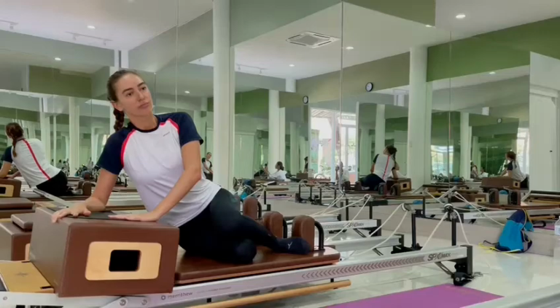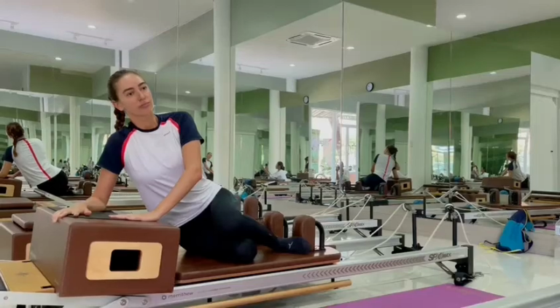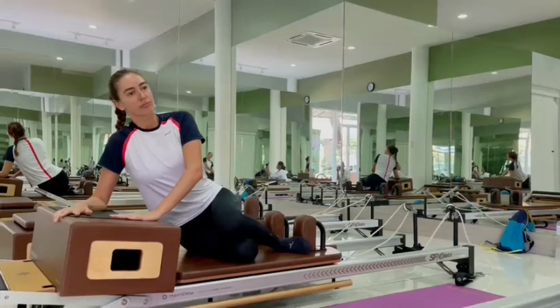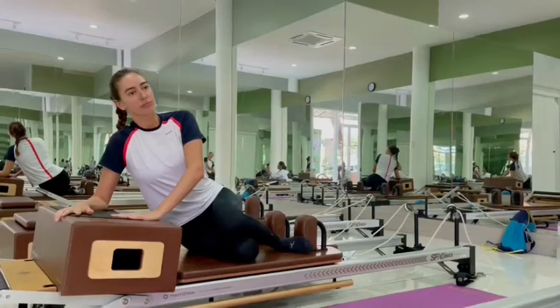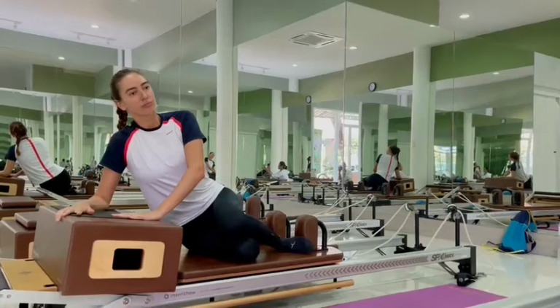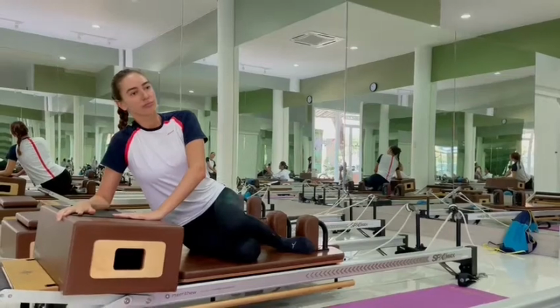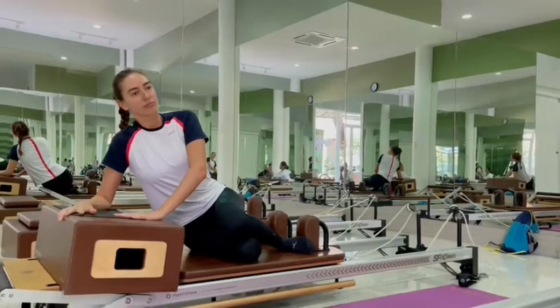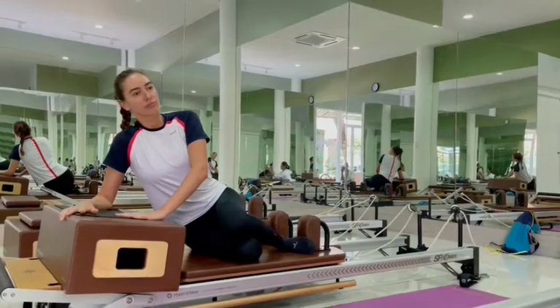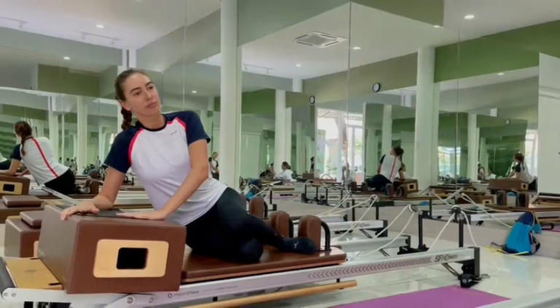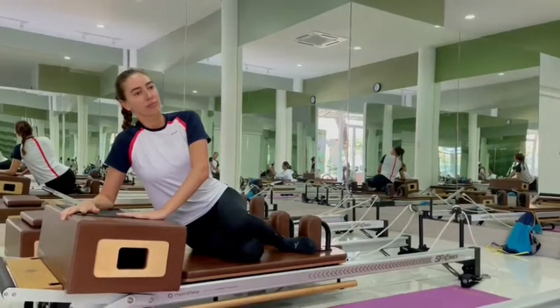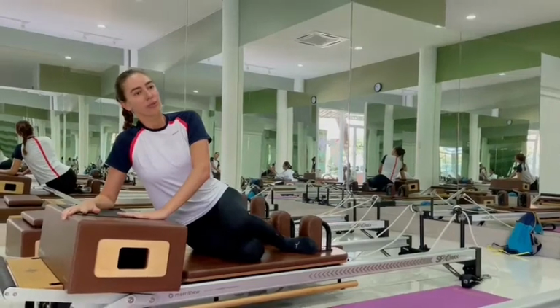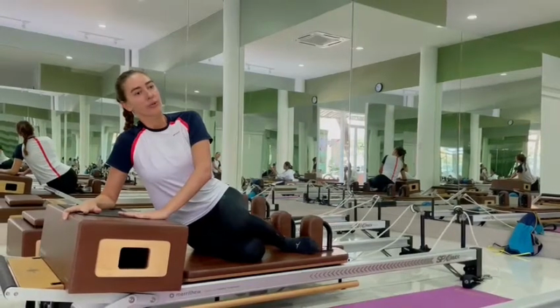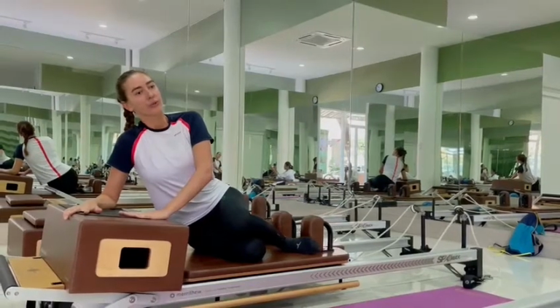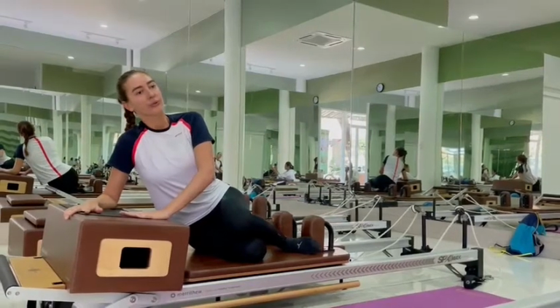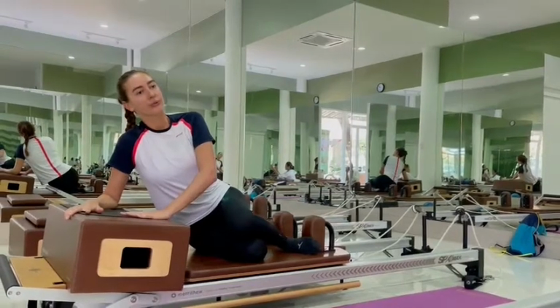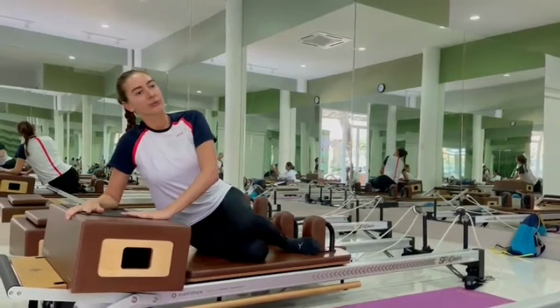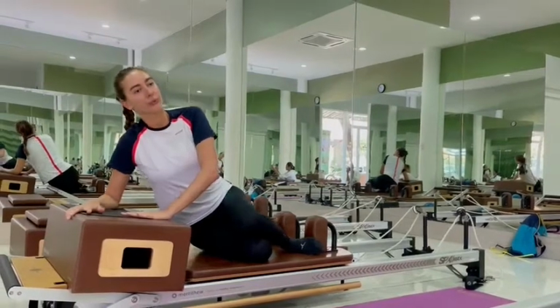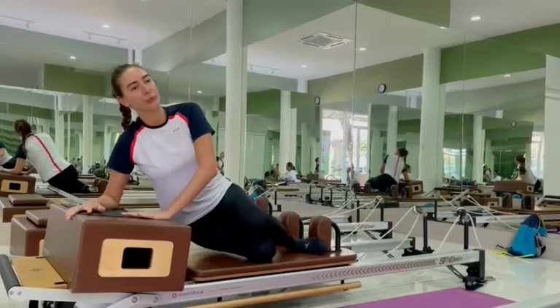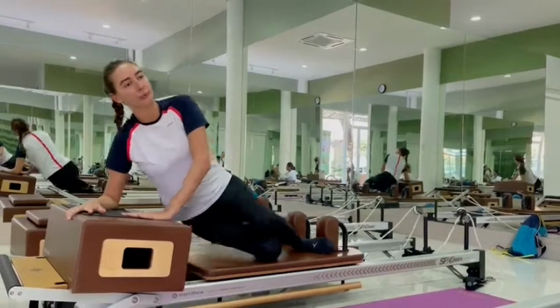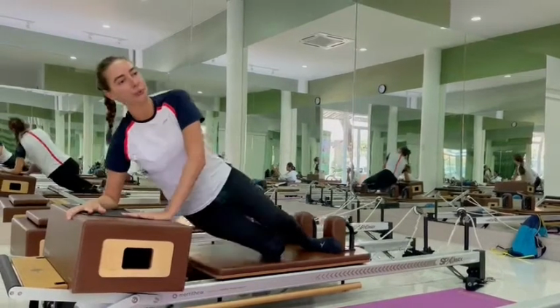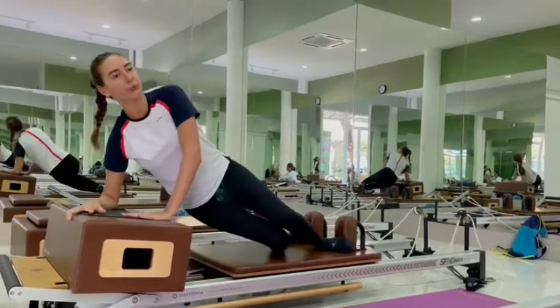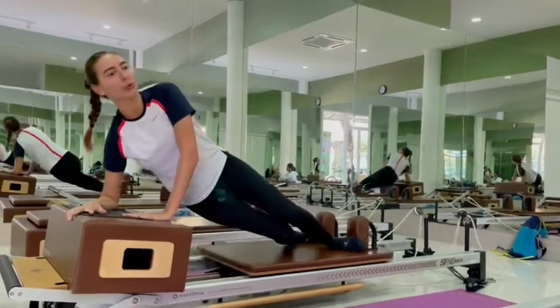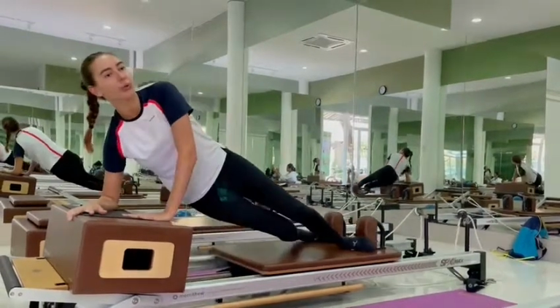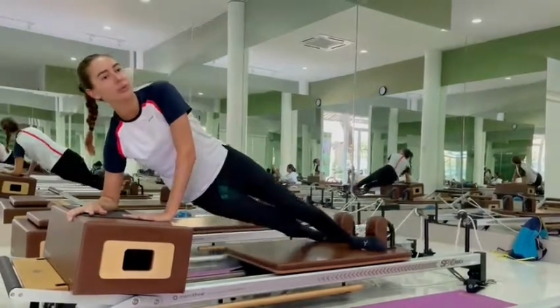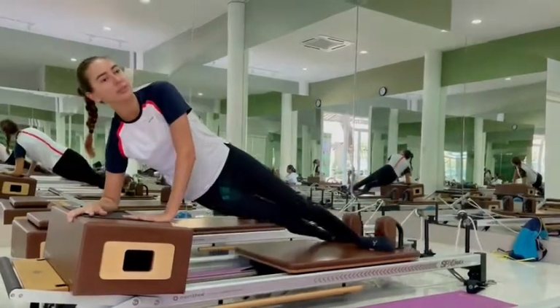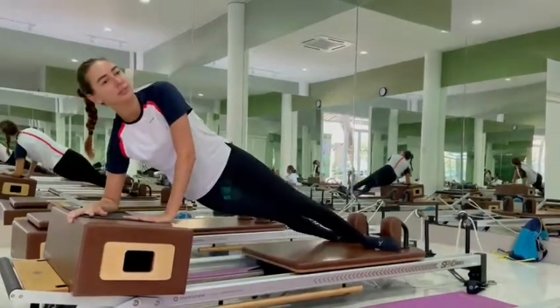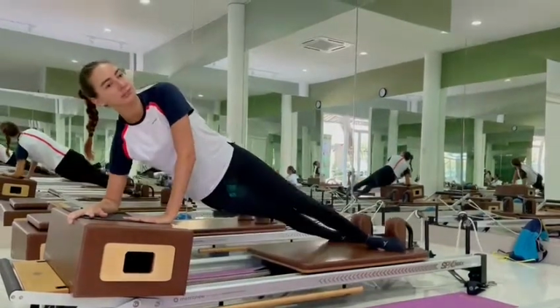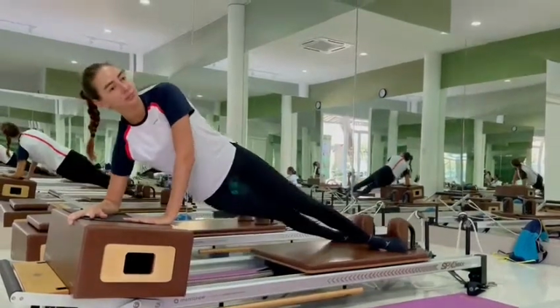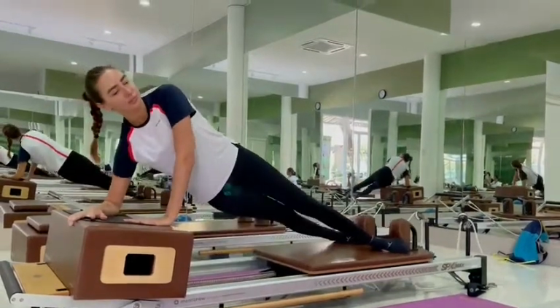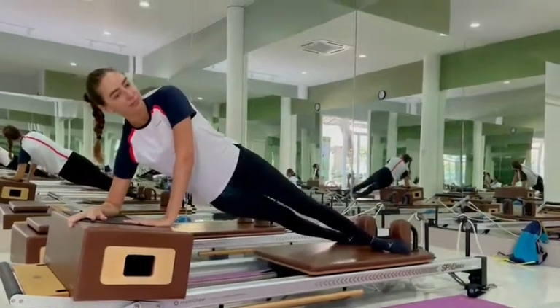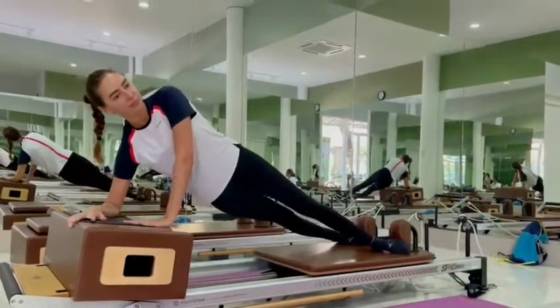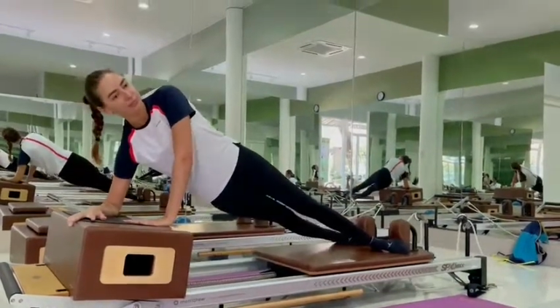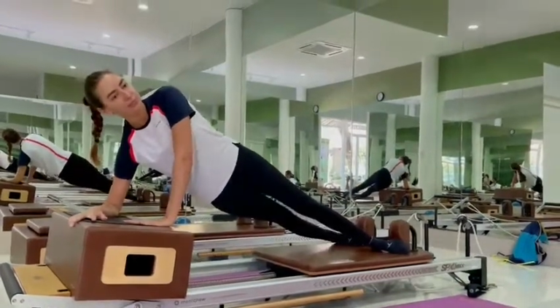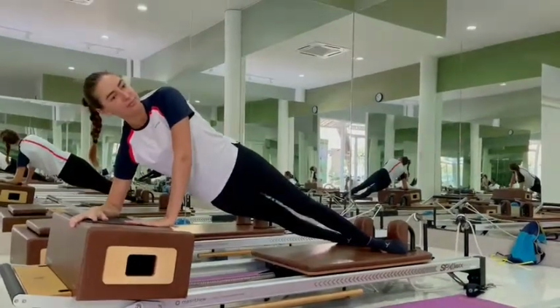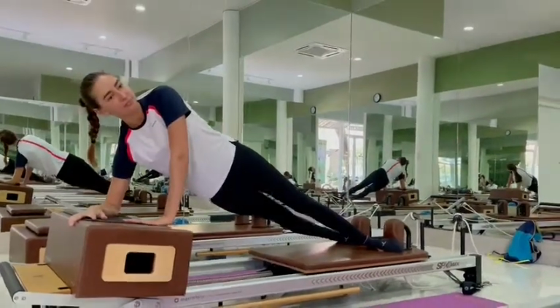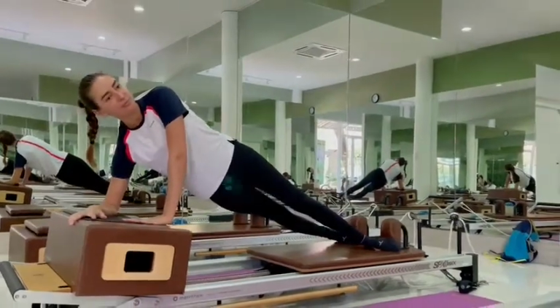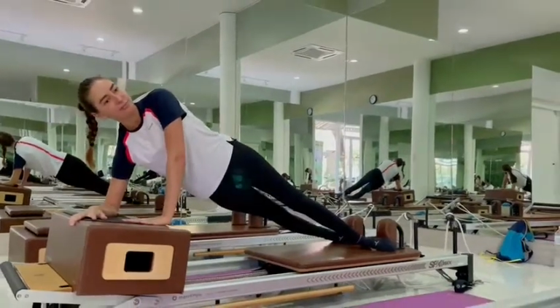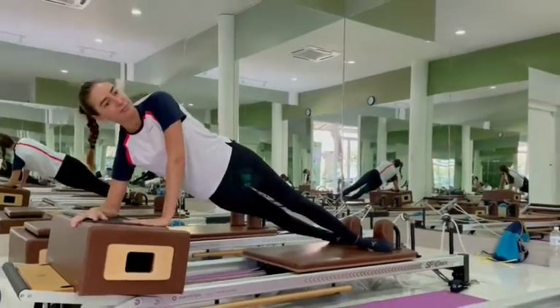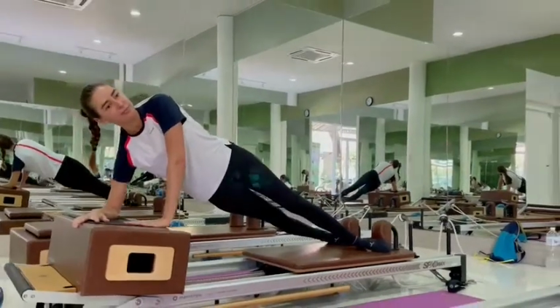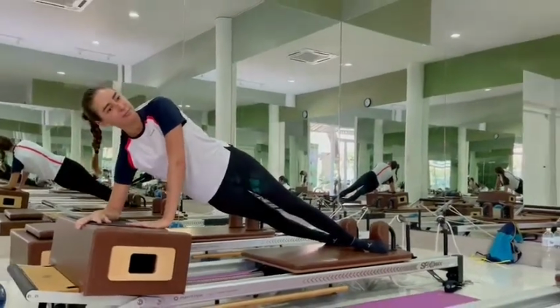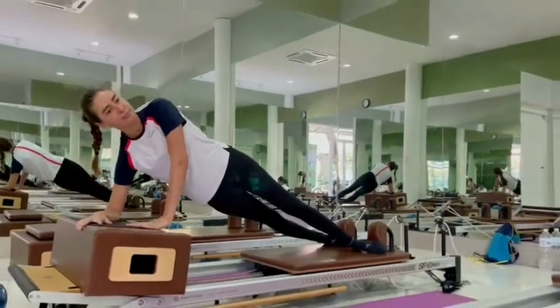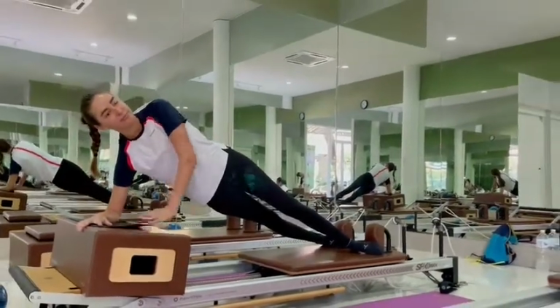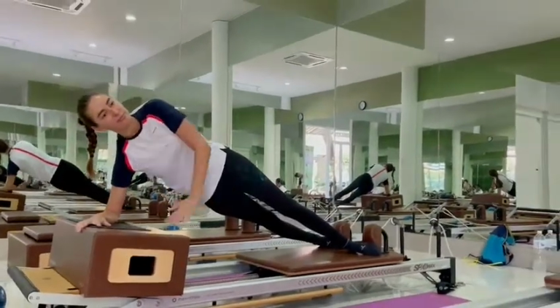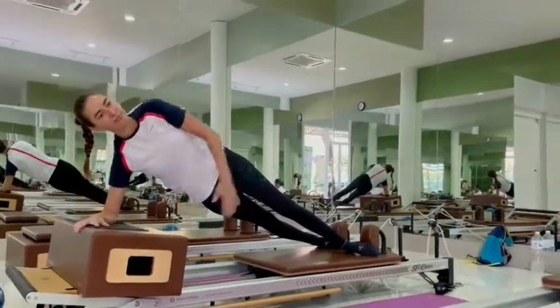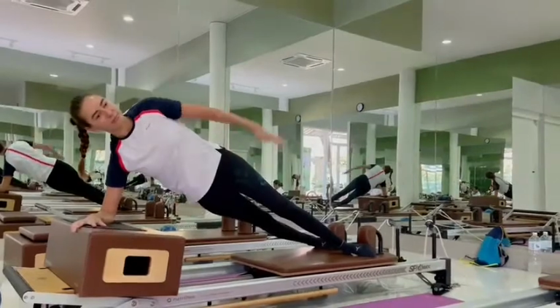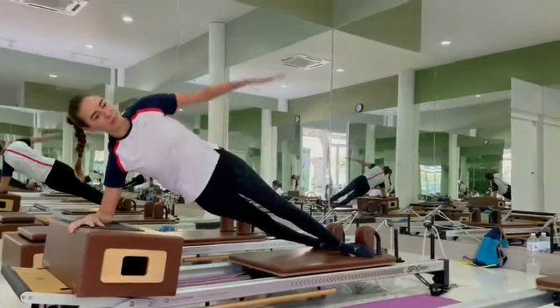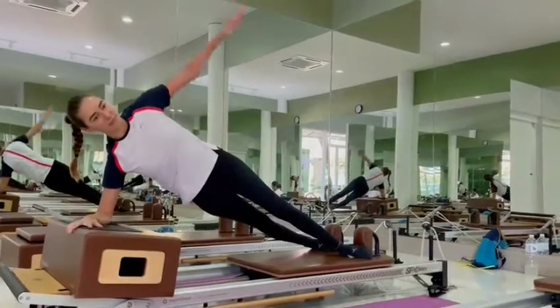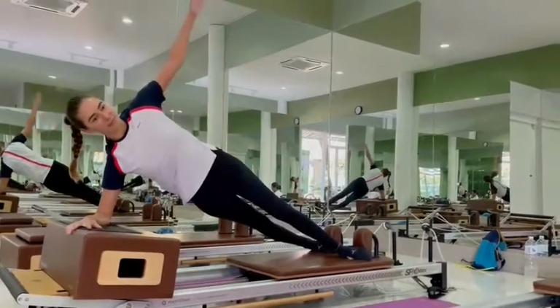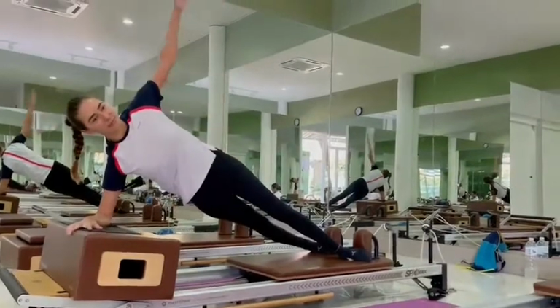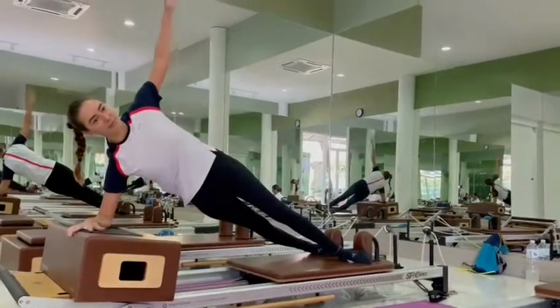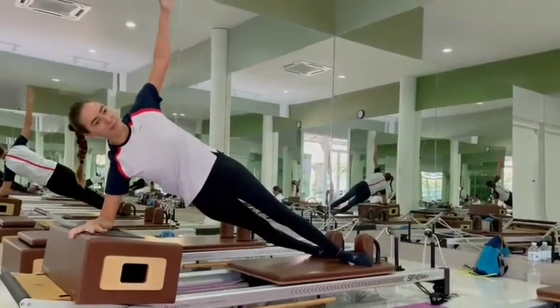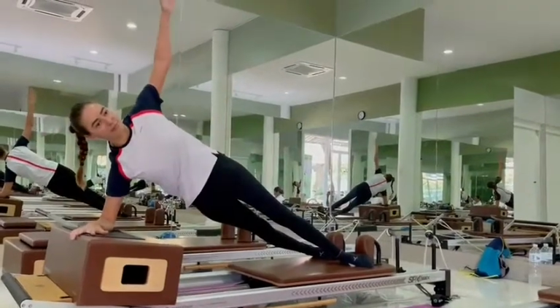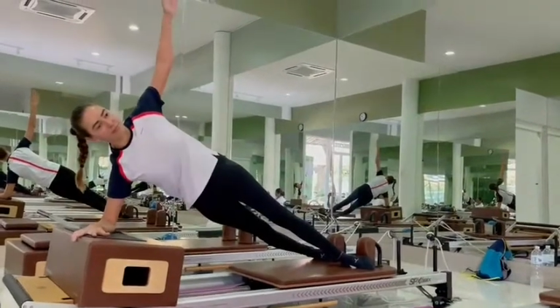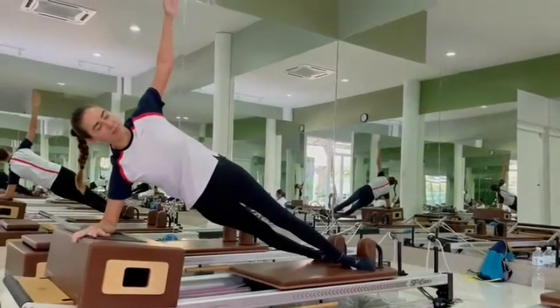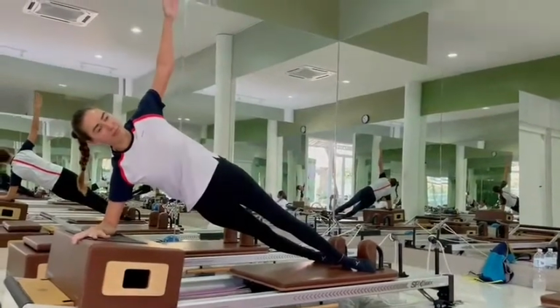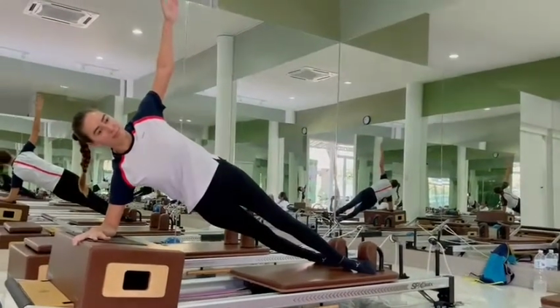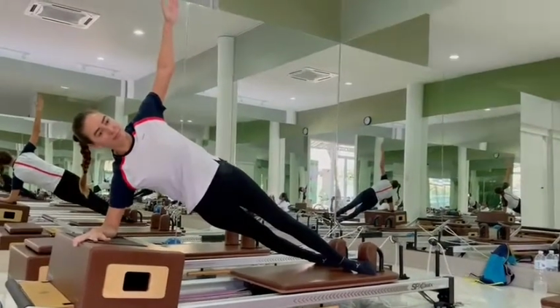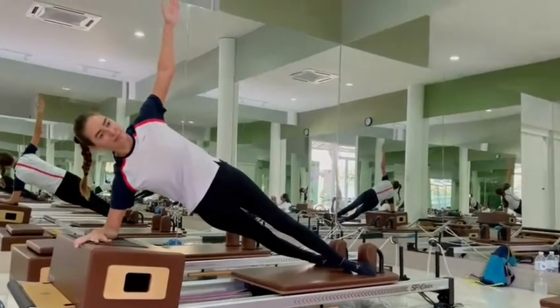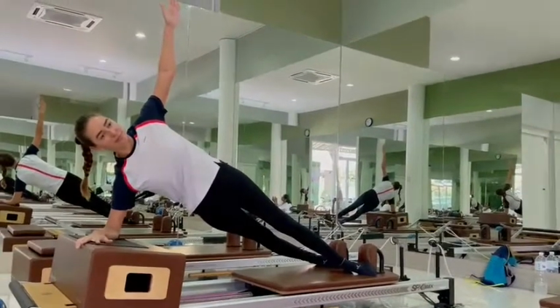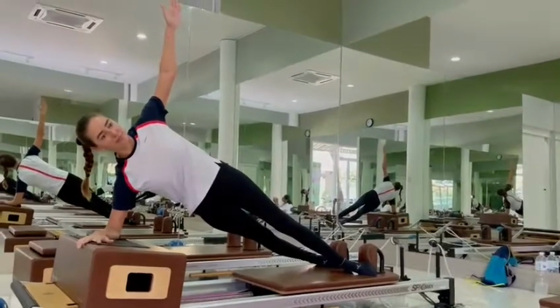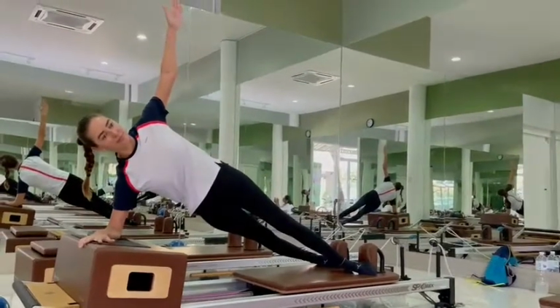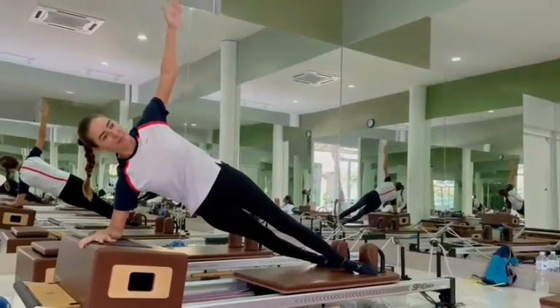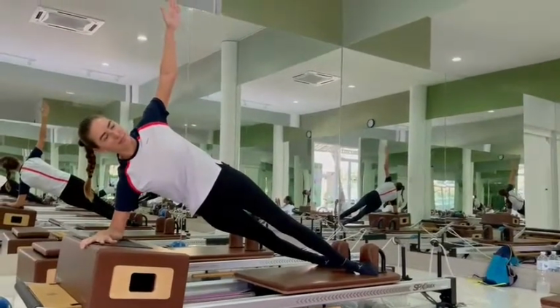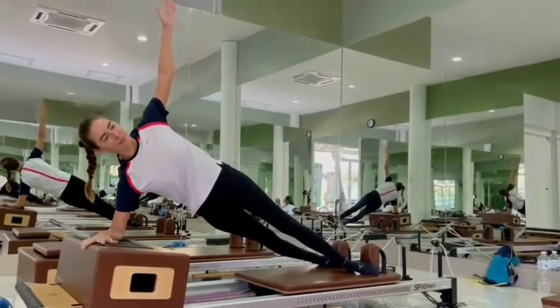At your exhale, hip up, slide. When you're ready, your hands up. Good, keep it there.